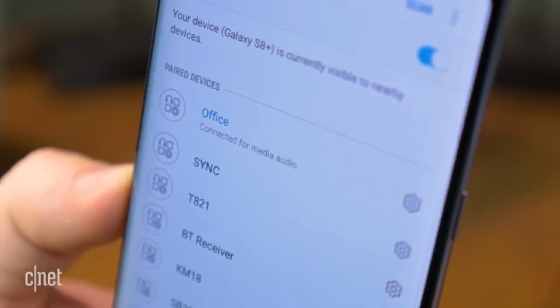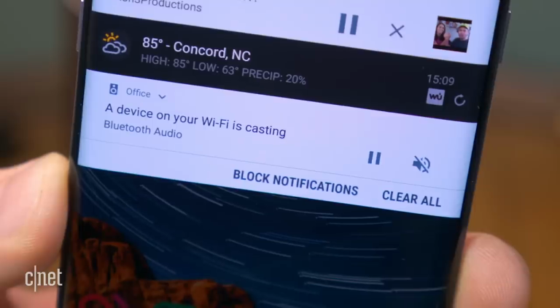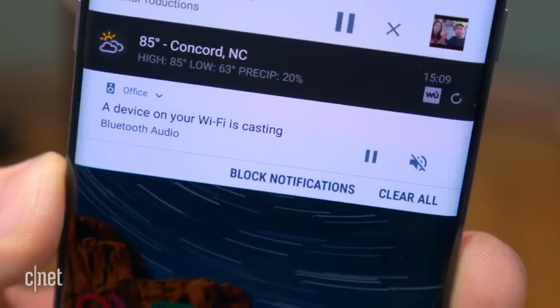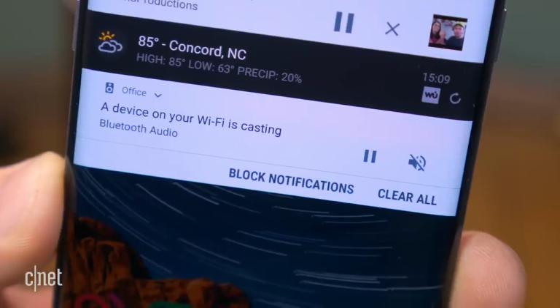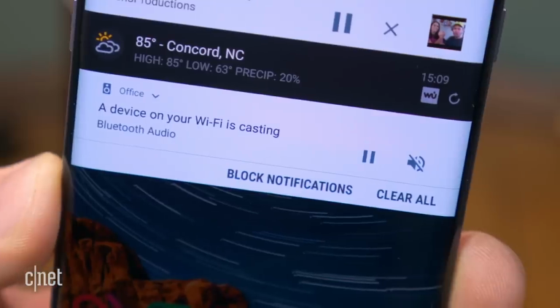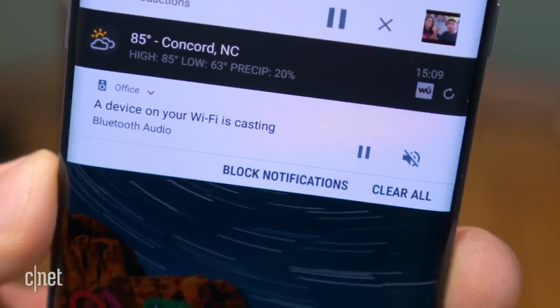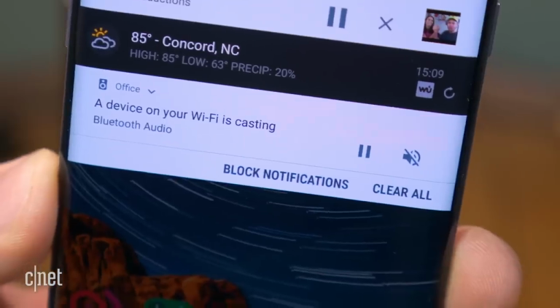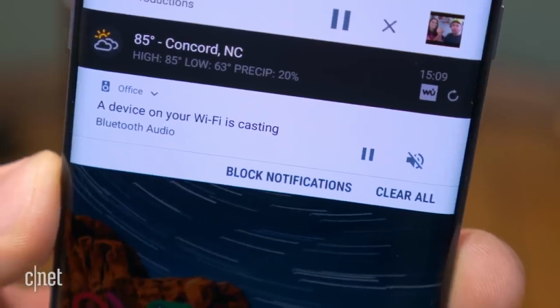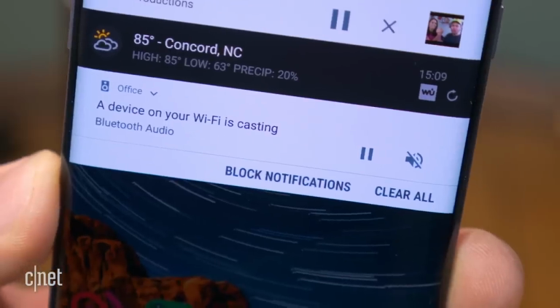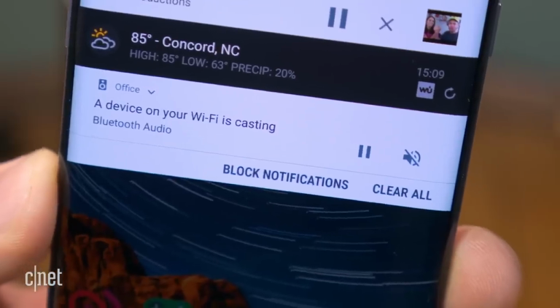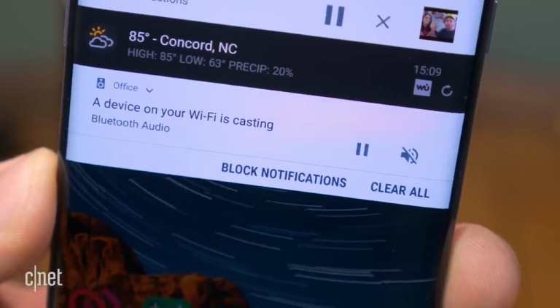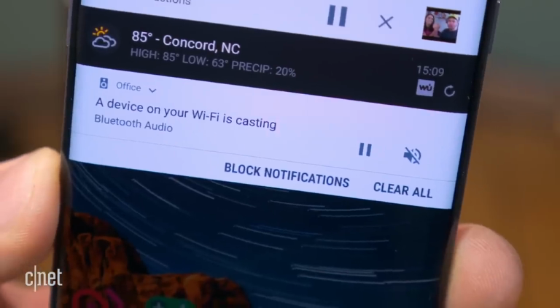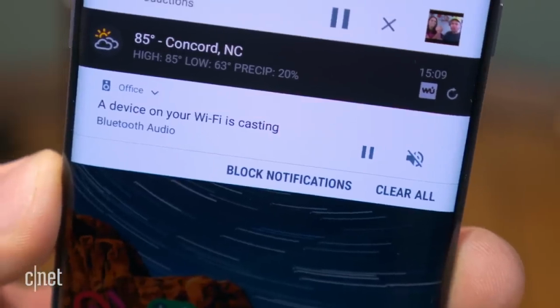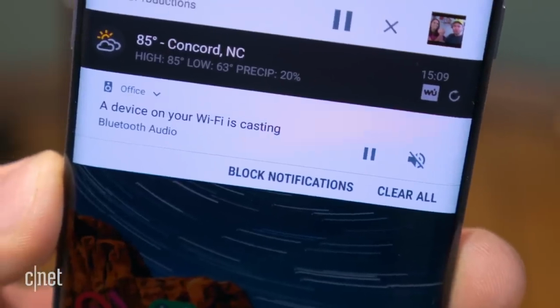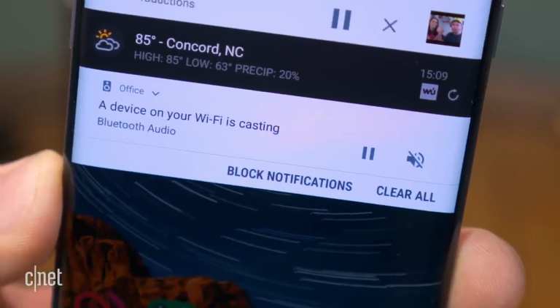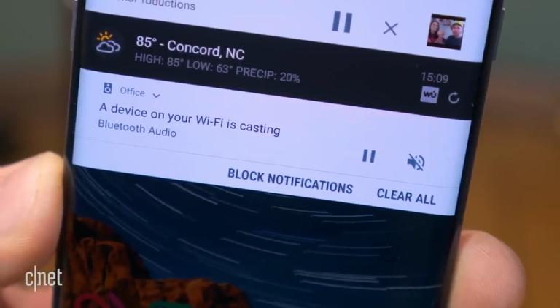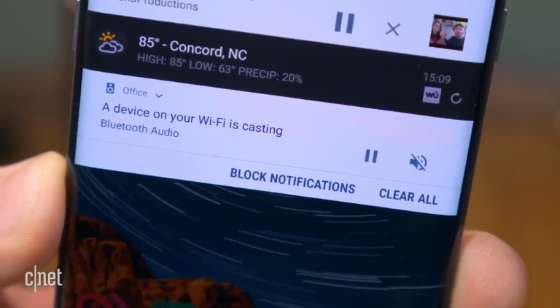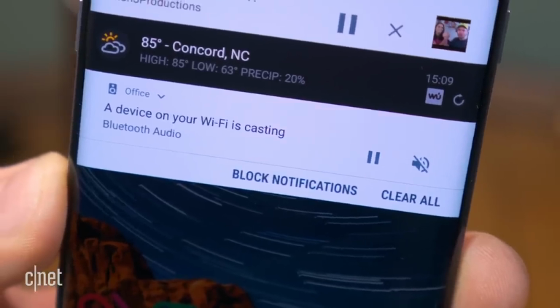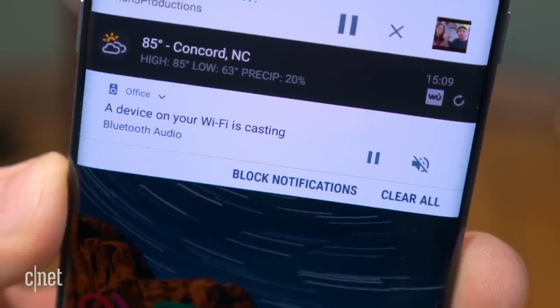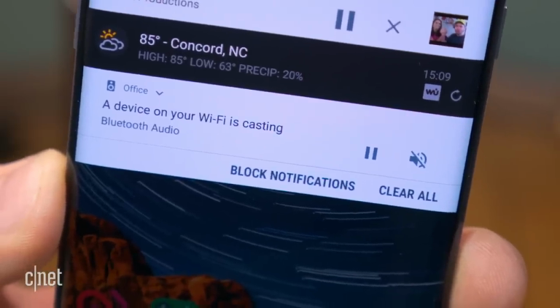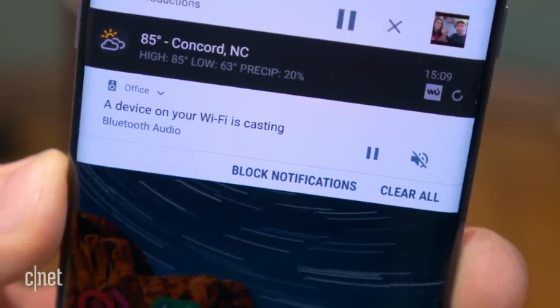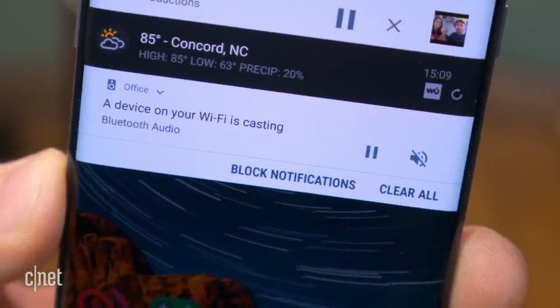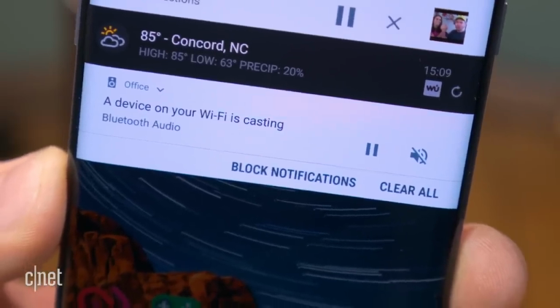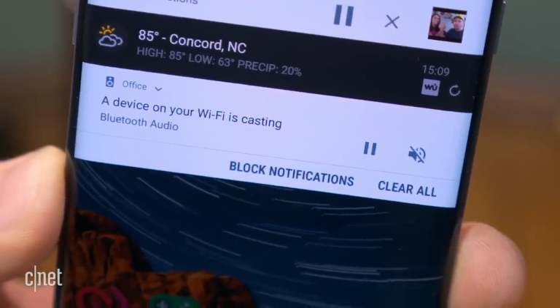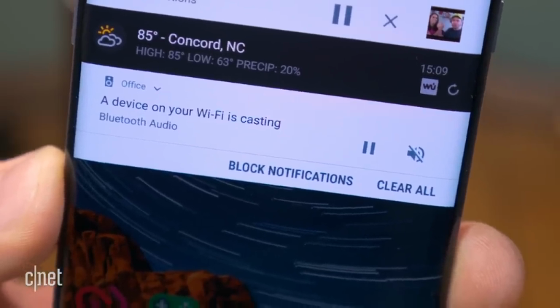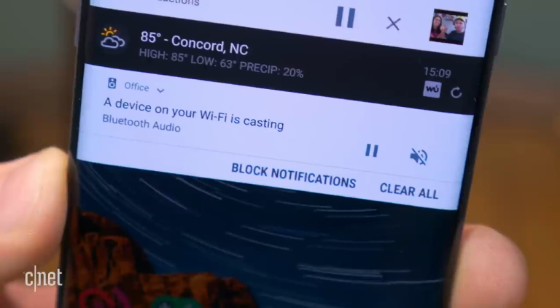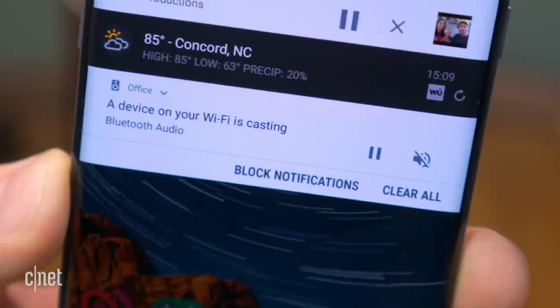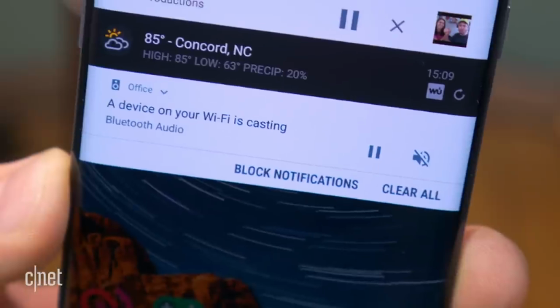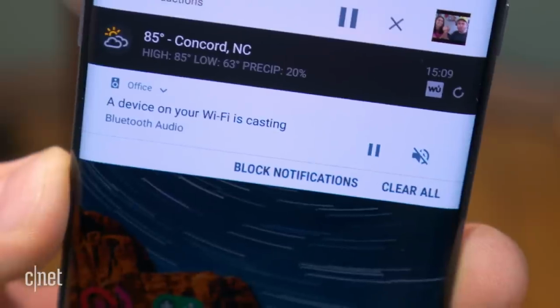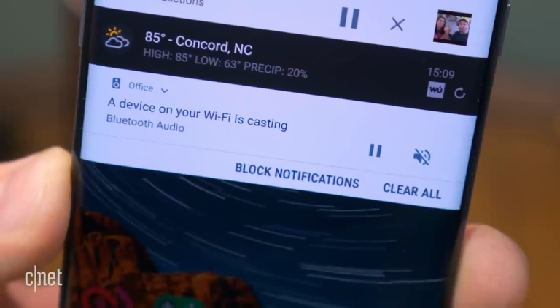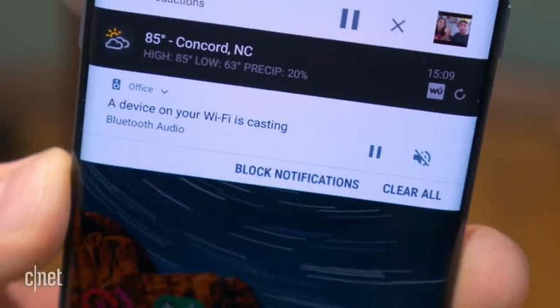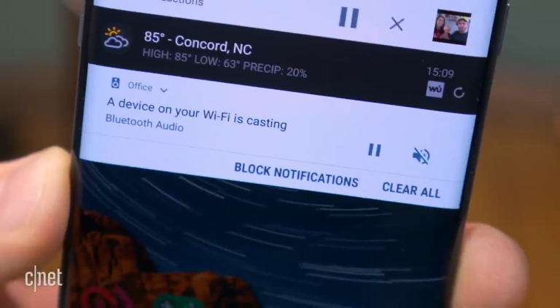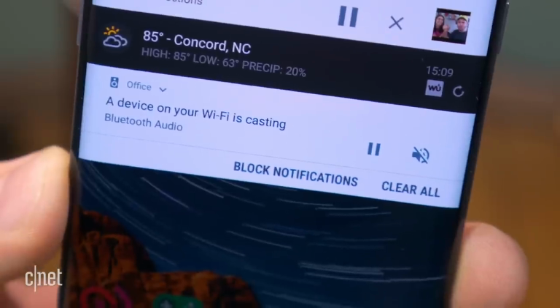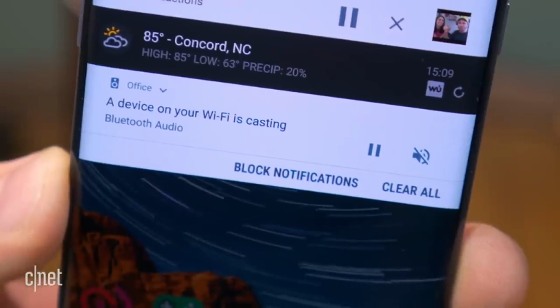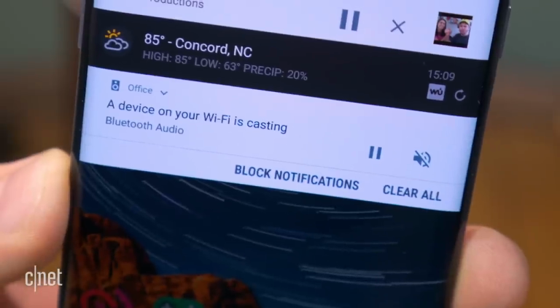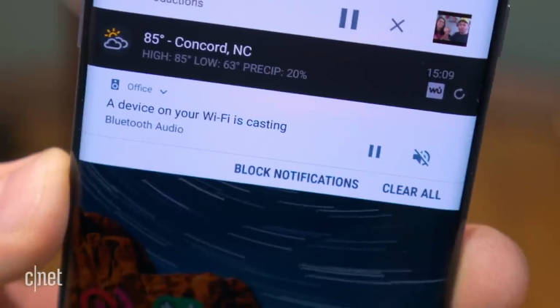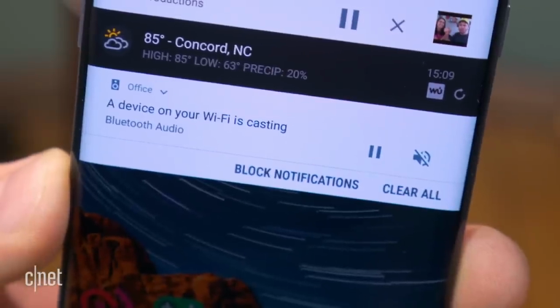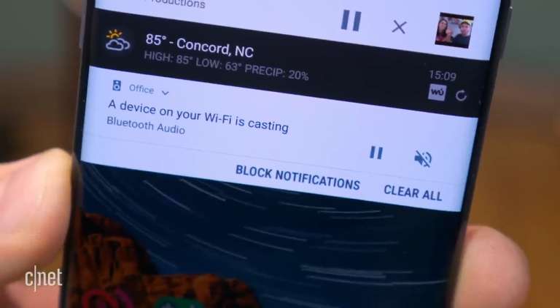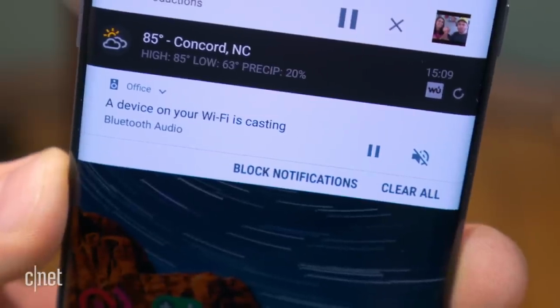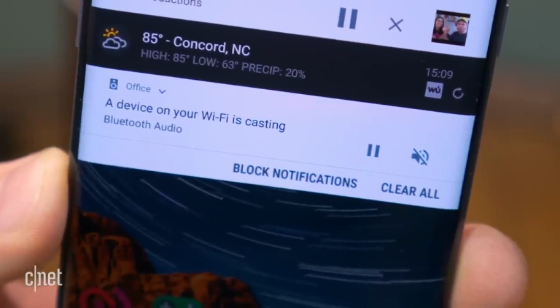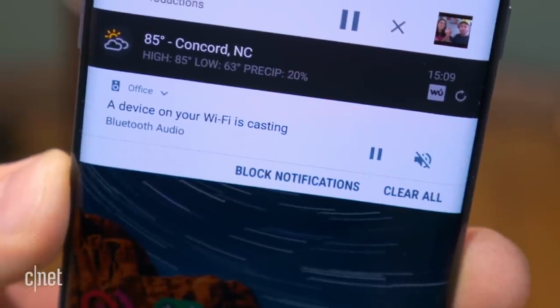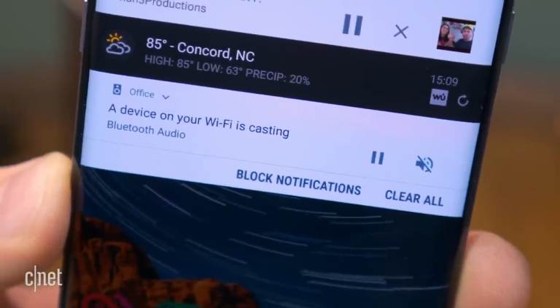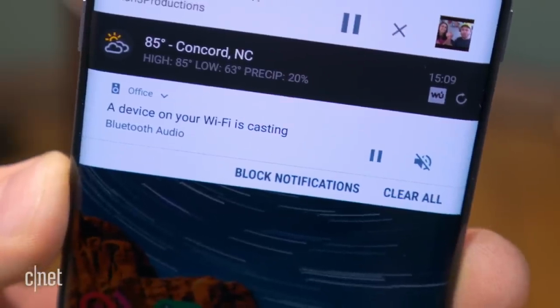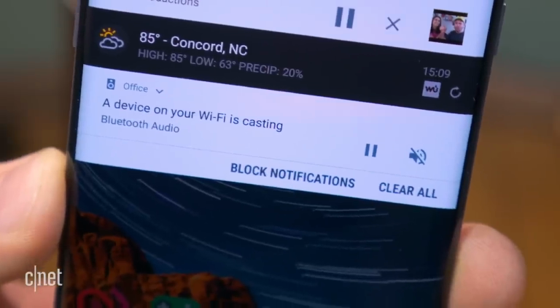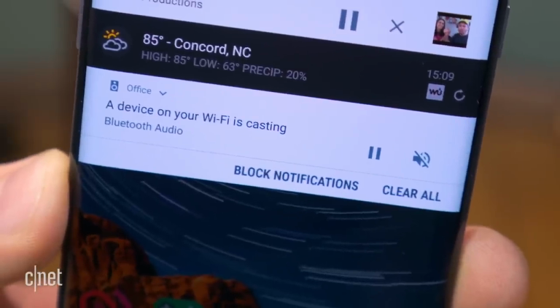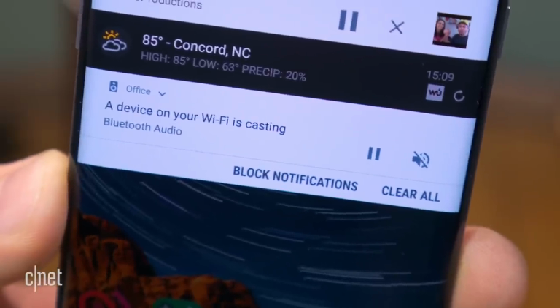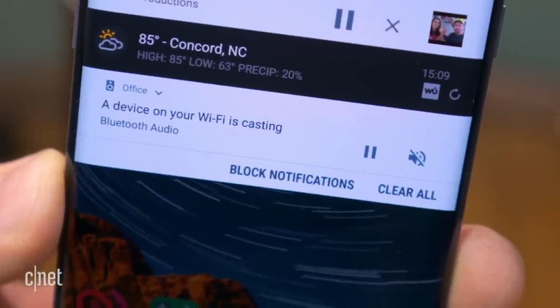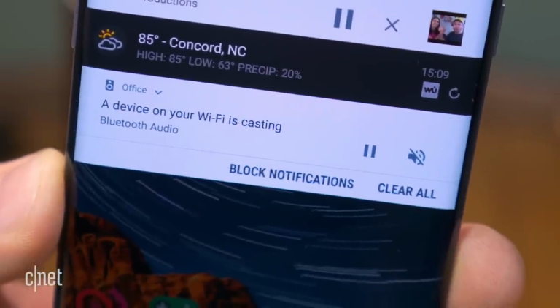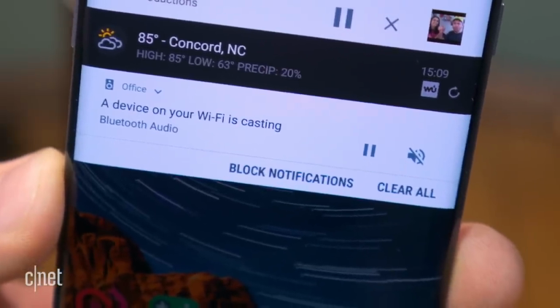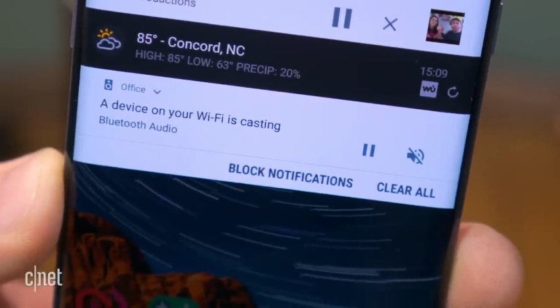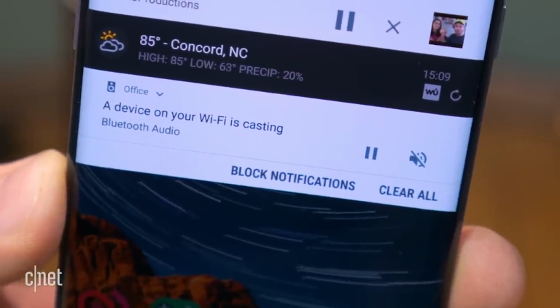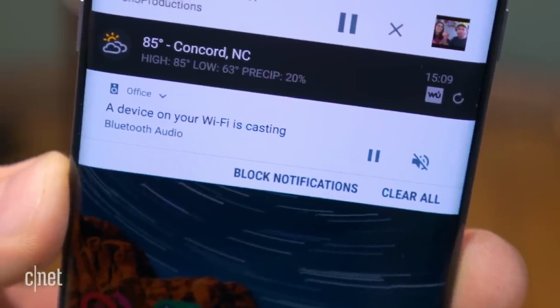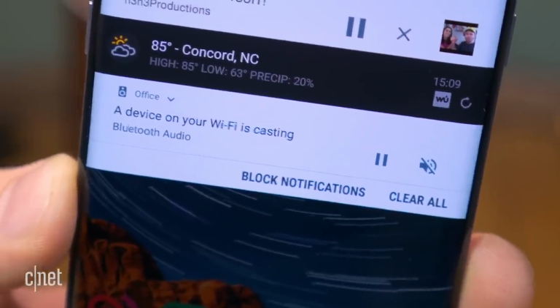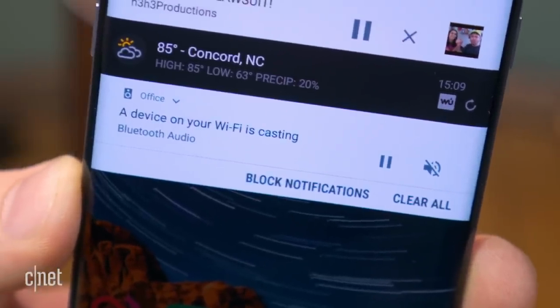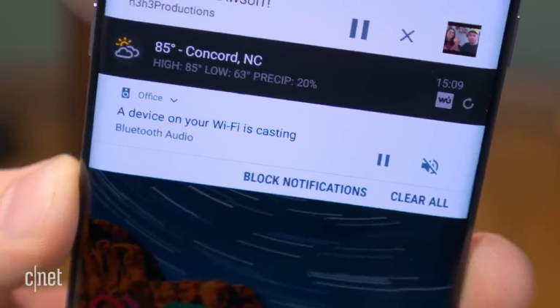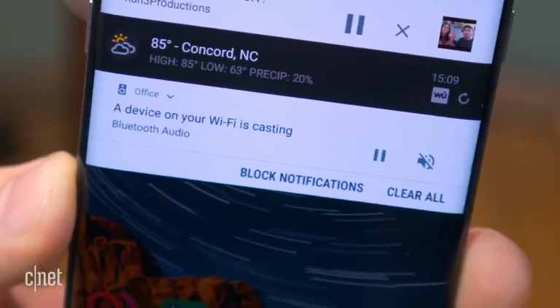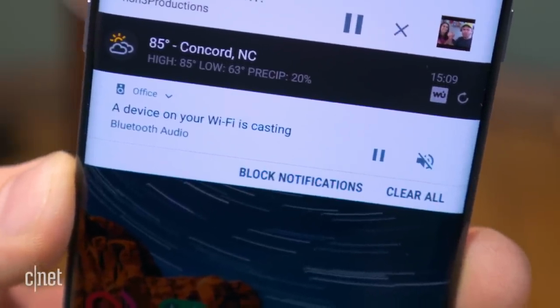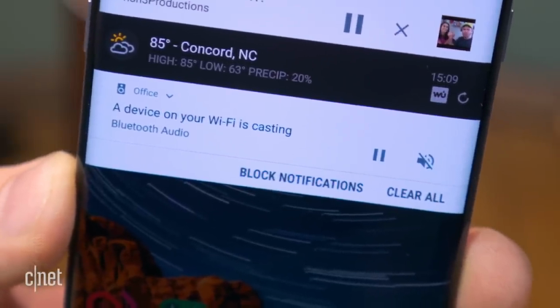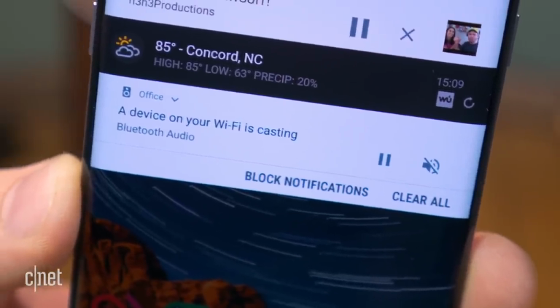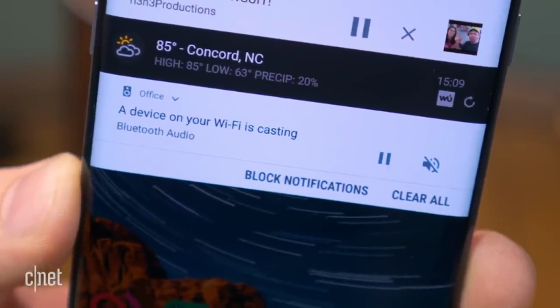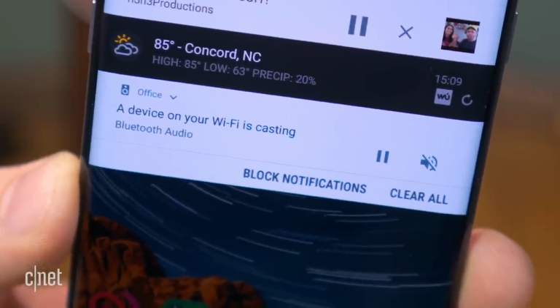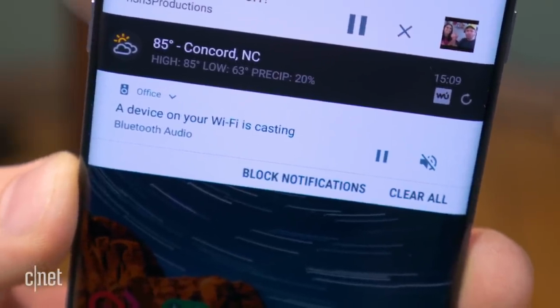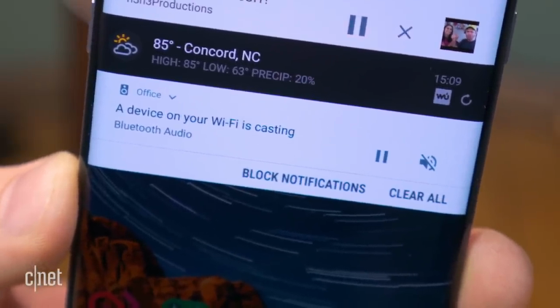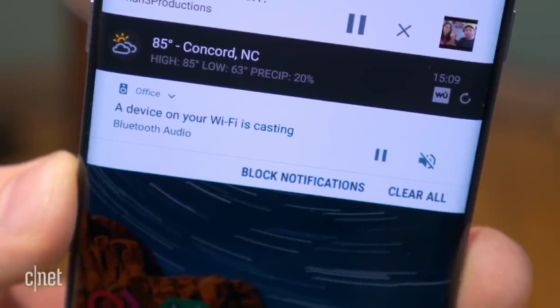You can play audio from unsupported music streaming services, YouTube videos, audiobooks, and even locally stored music from any capable device.